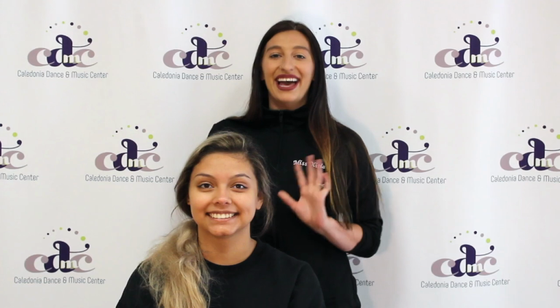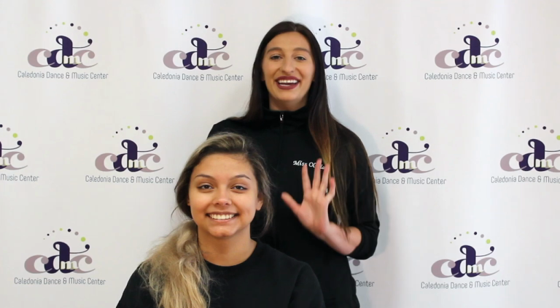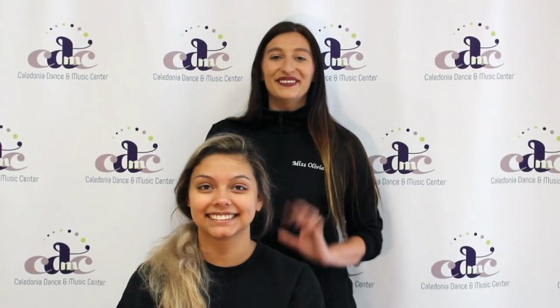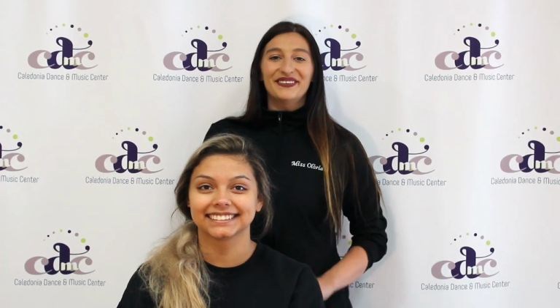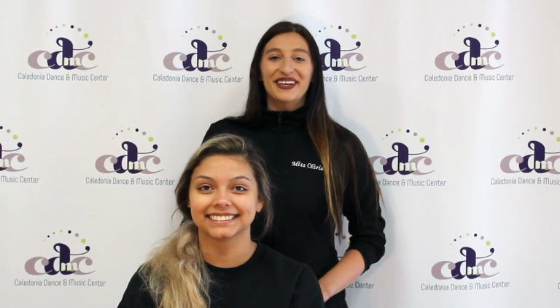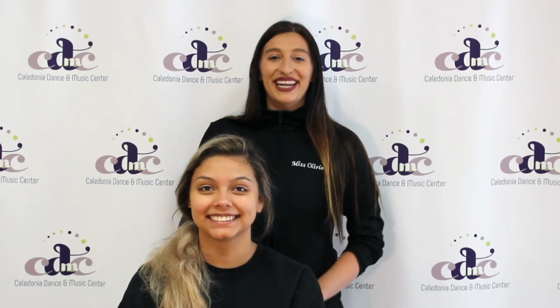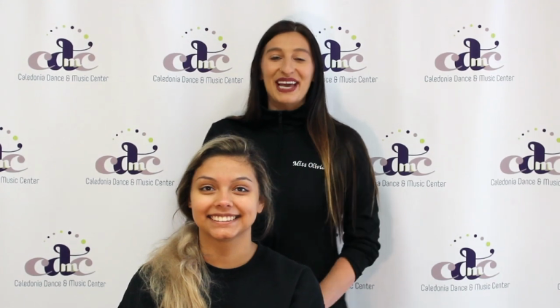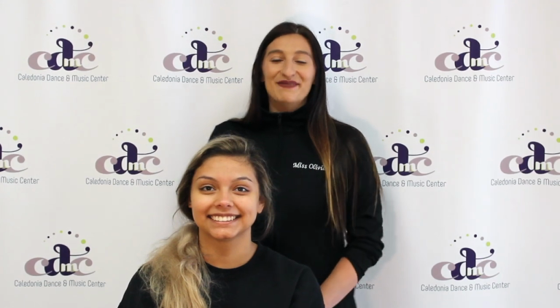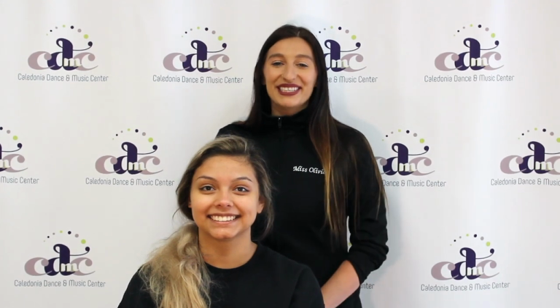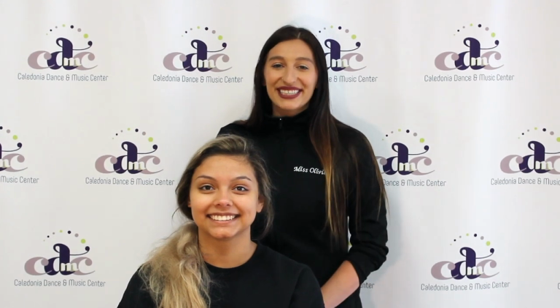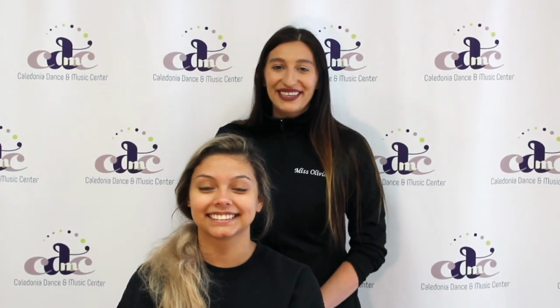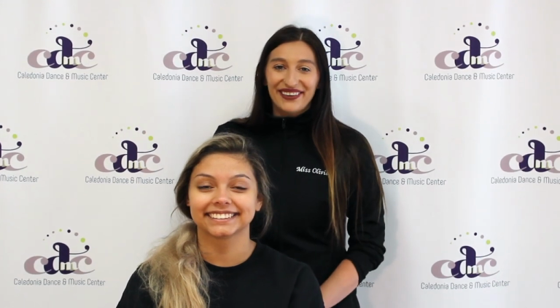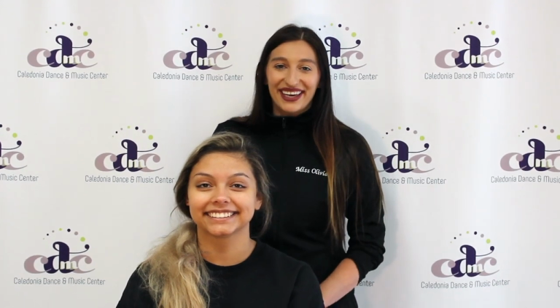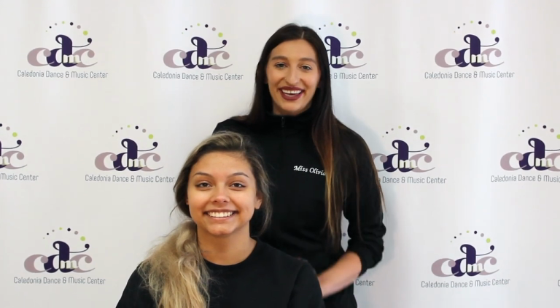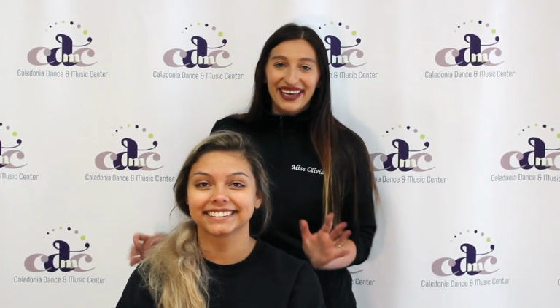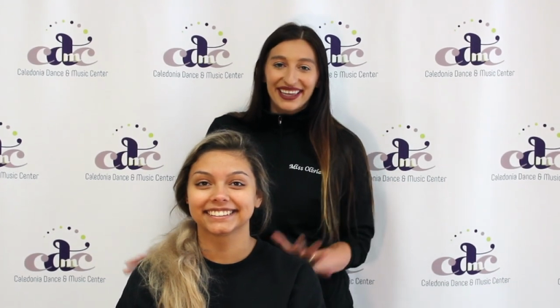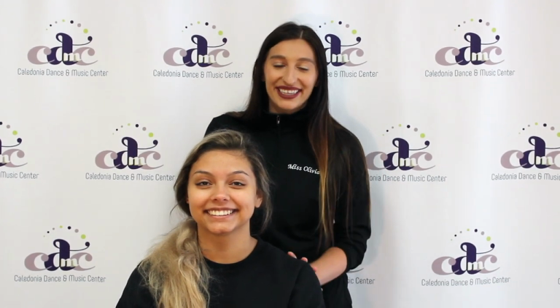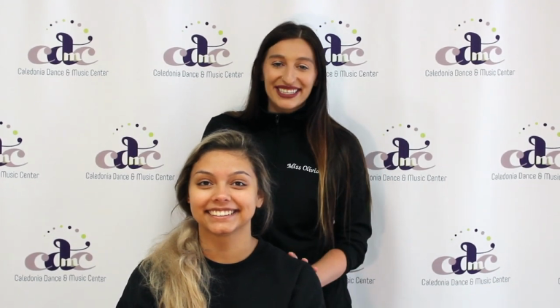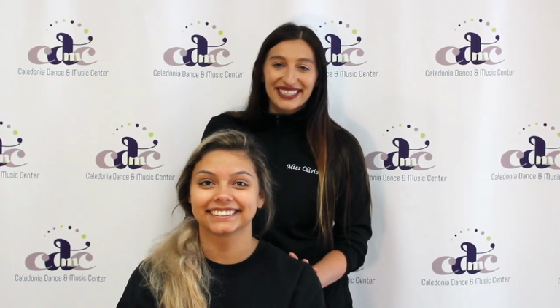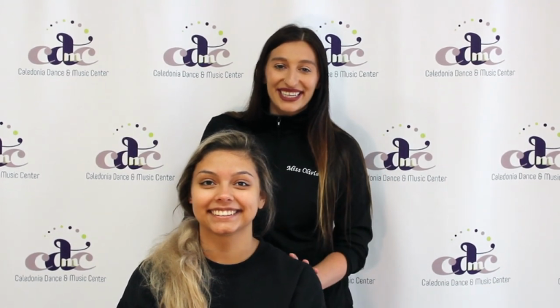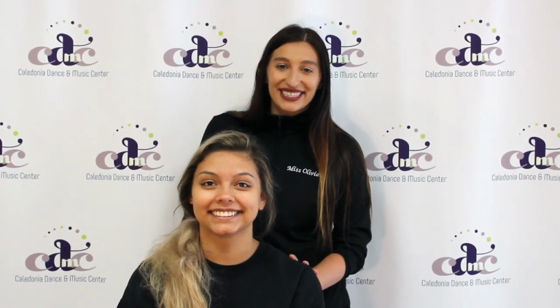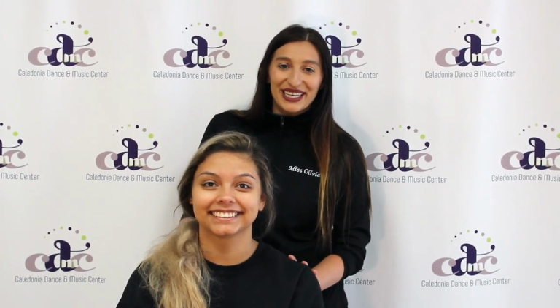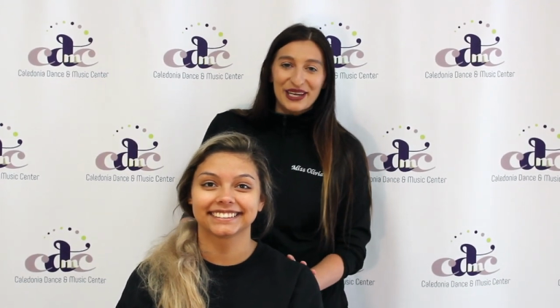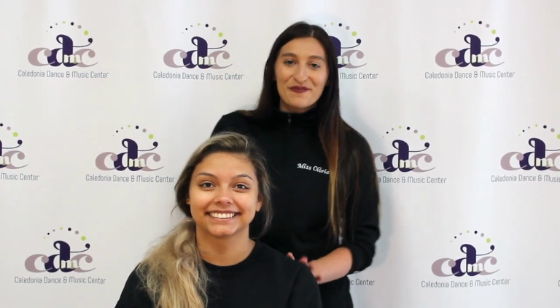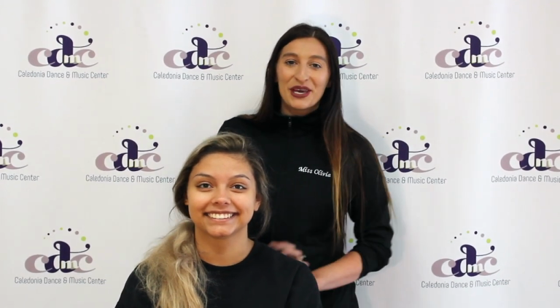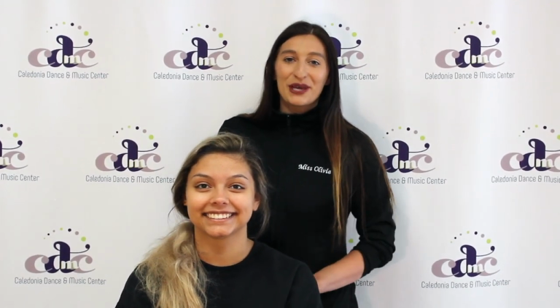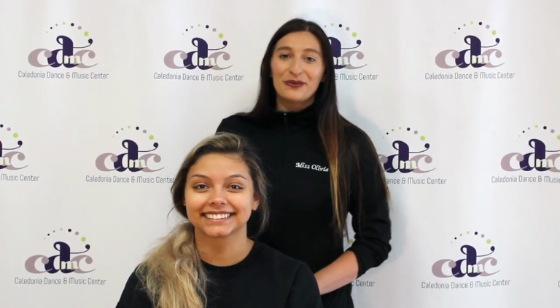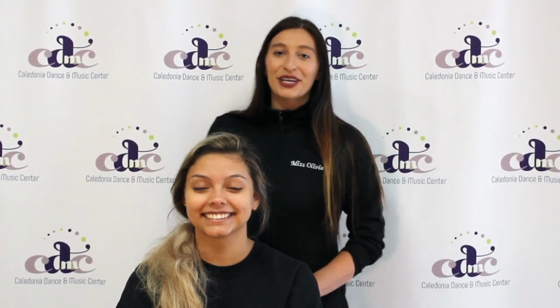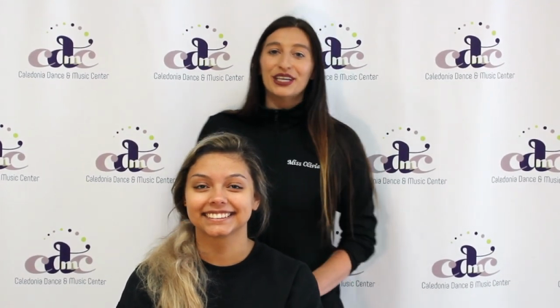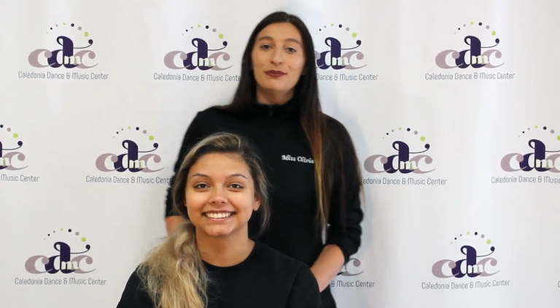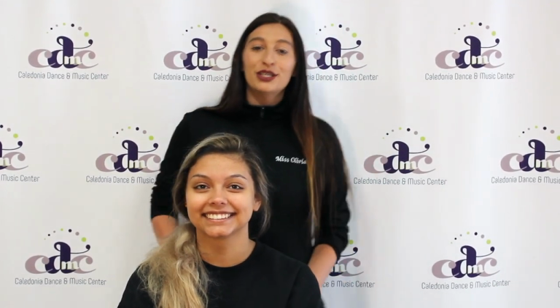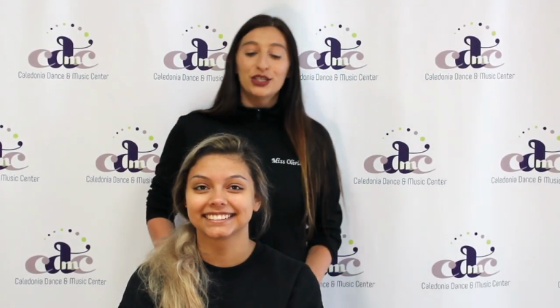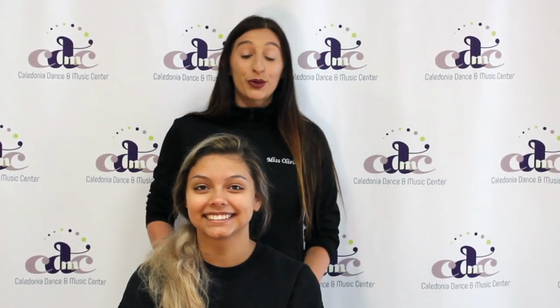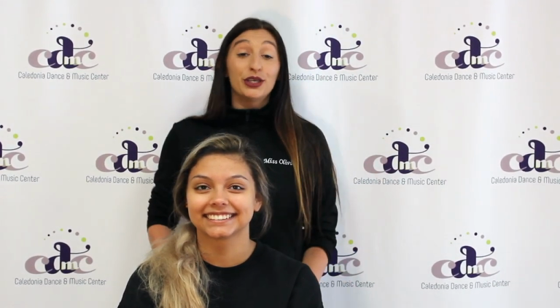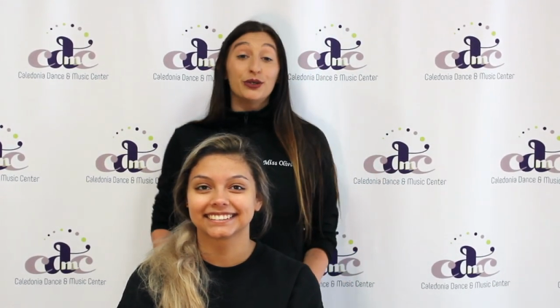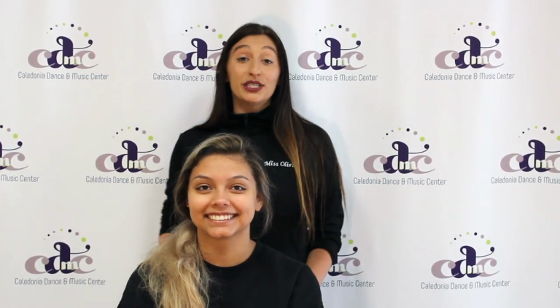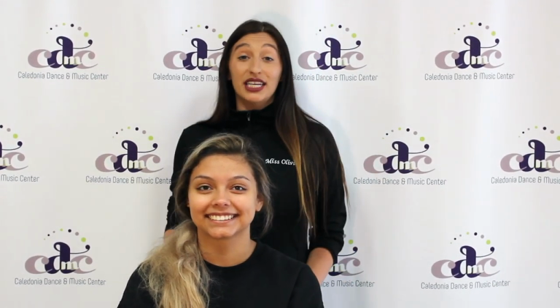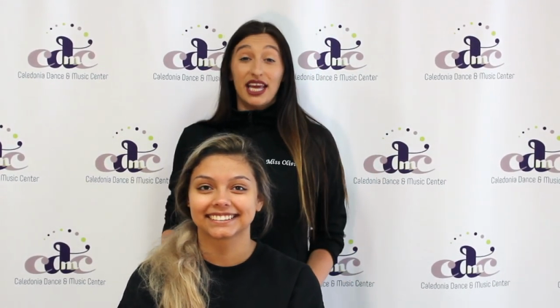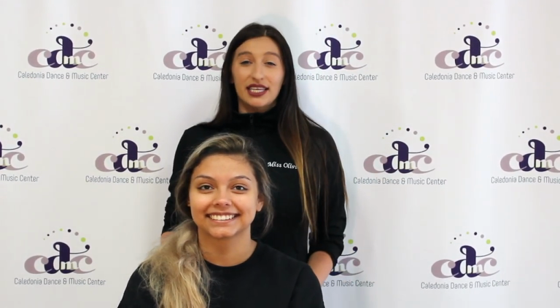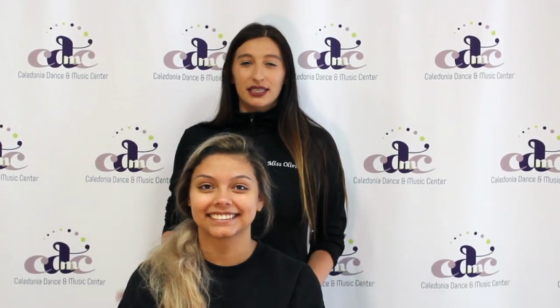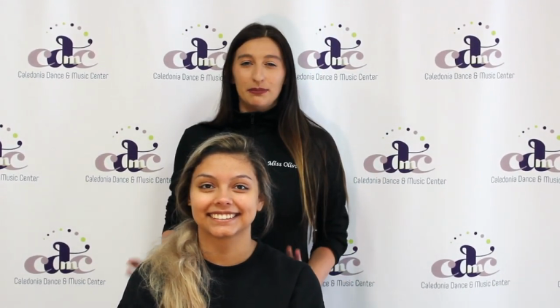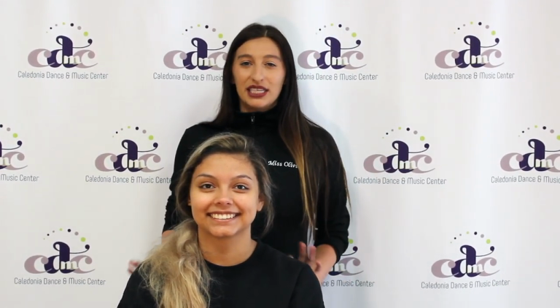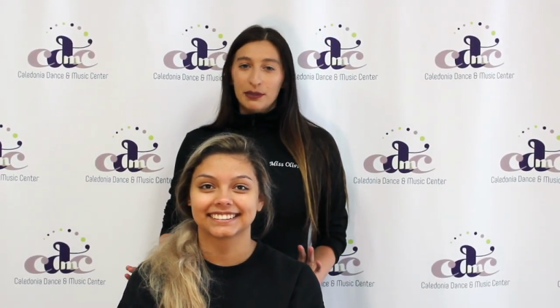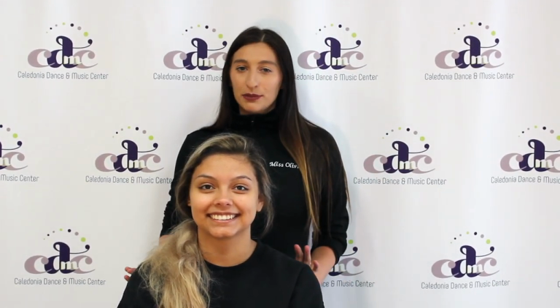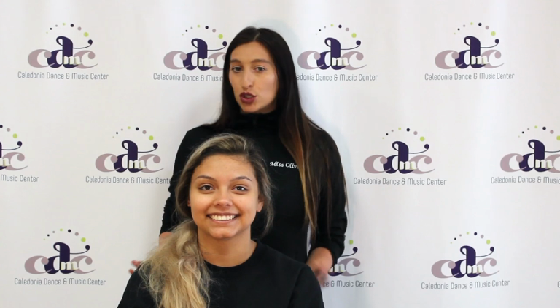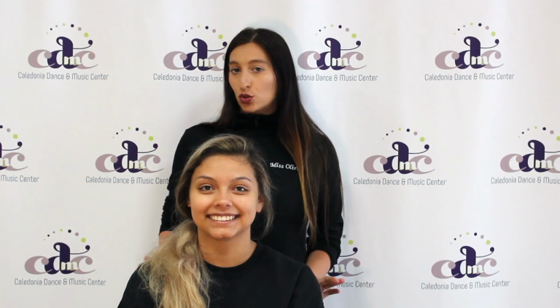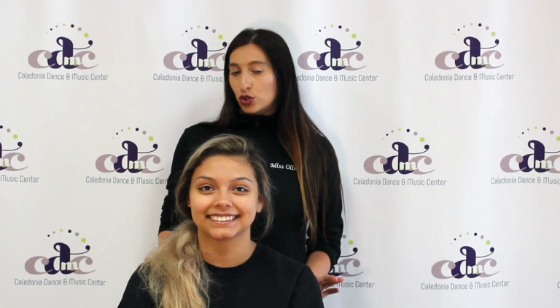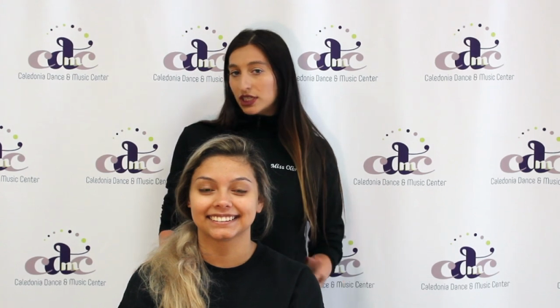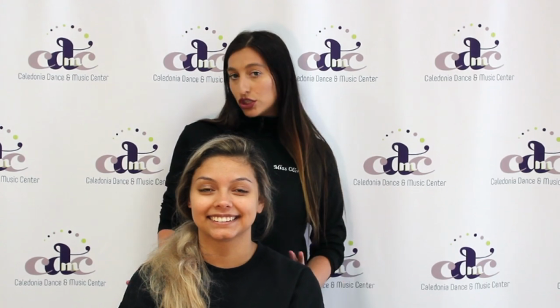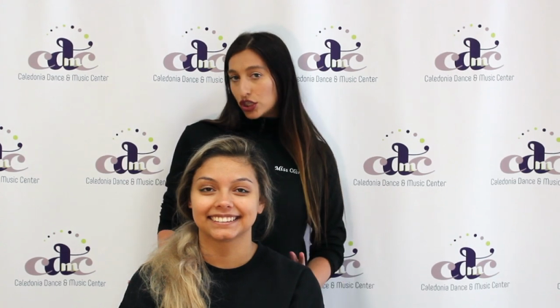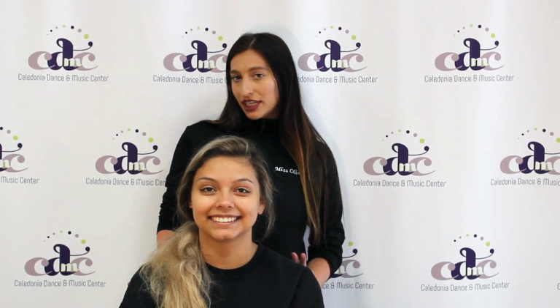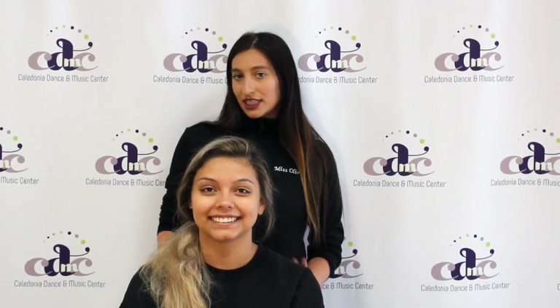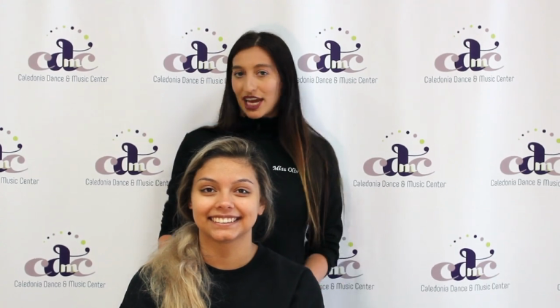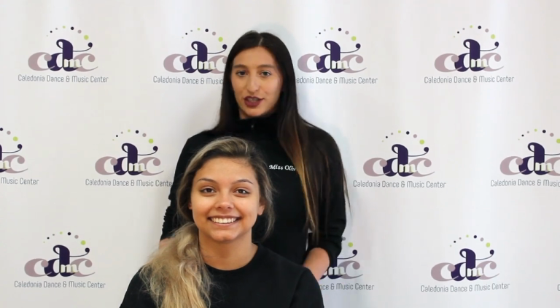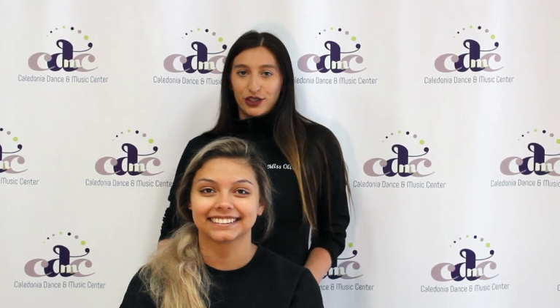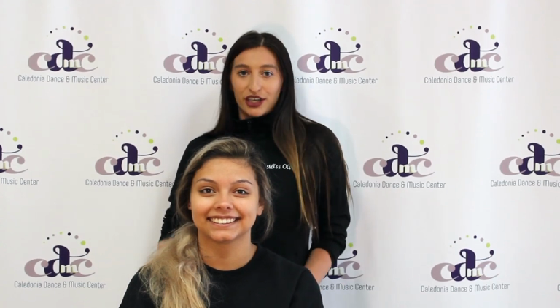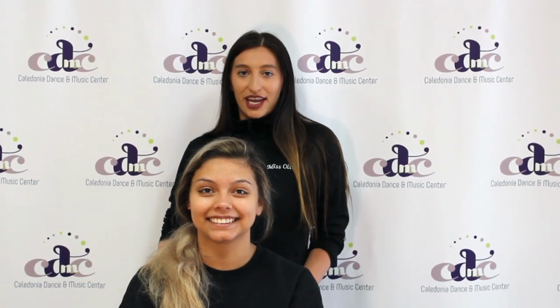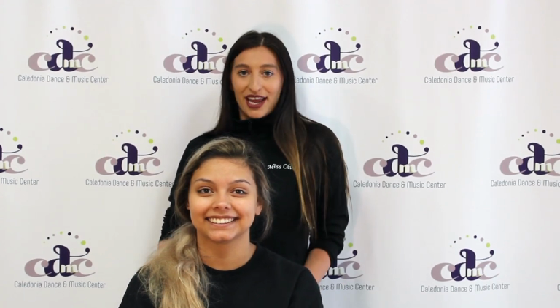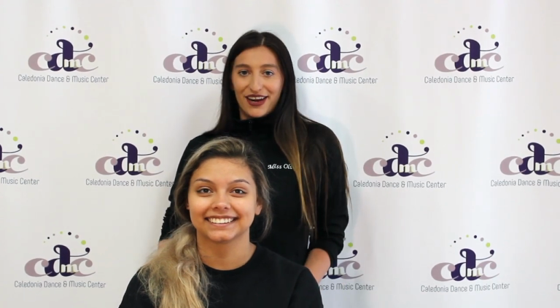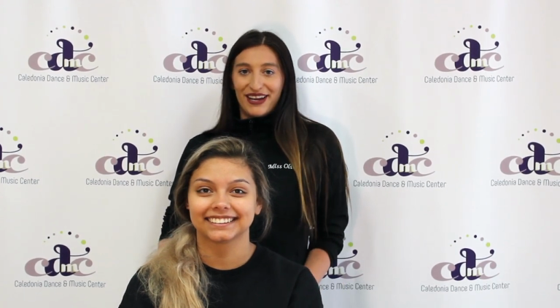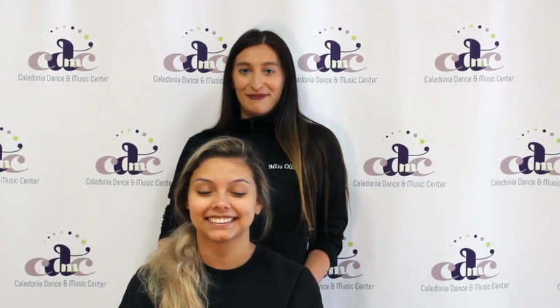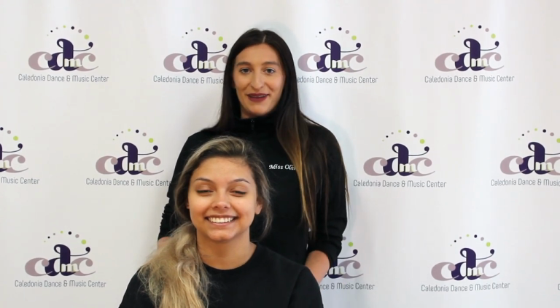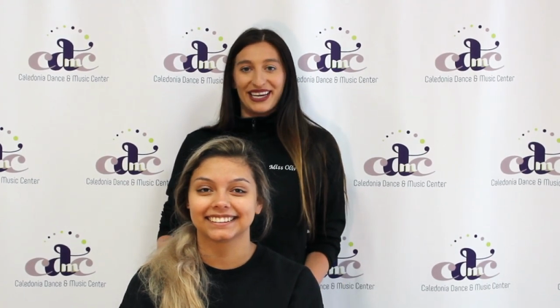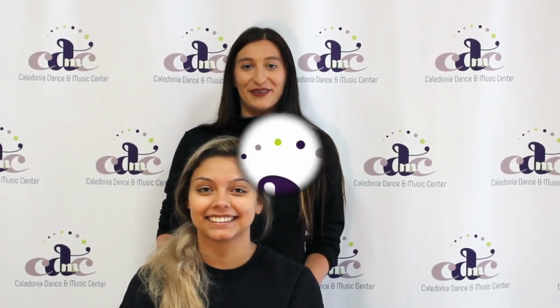Hi everyone, I'm Miss Olivia and this is Izzy, and we are going to be showing you today some tips, tools, and tricks on how to do your hair and makeup.